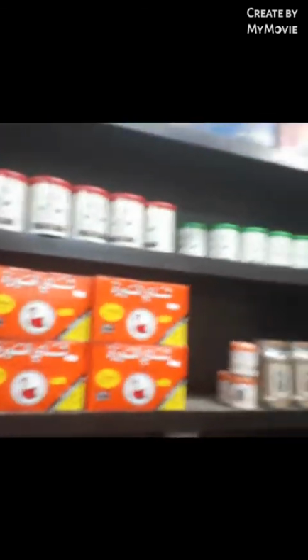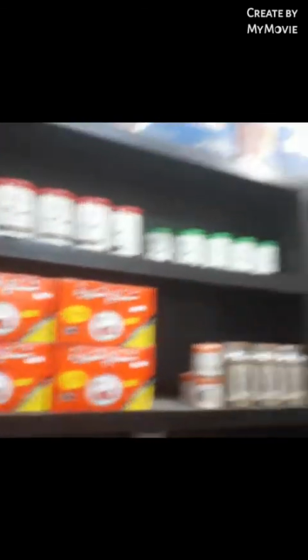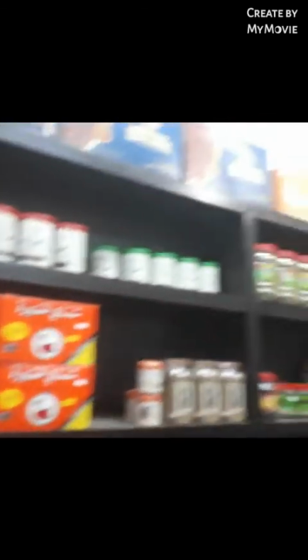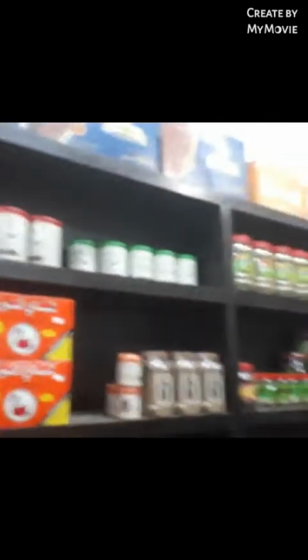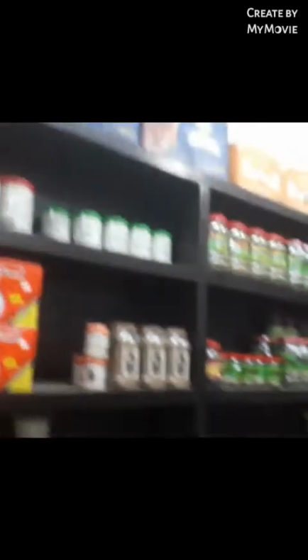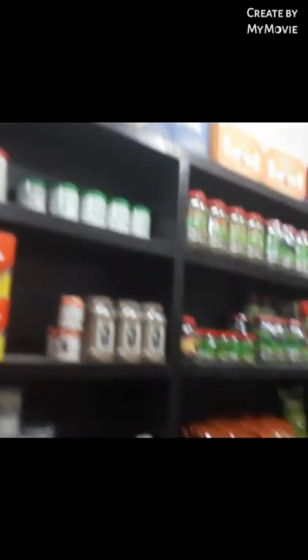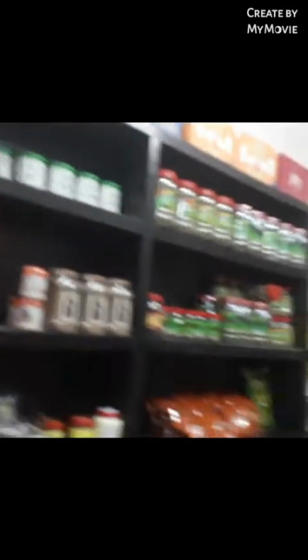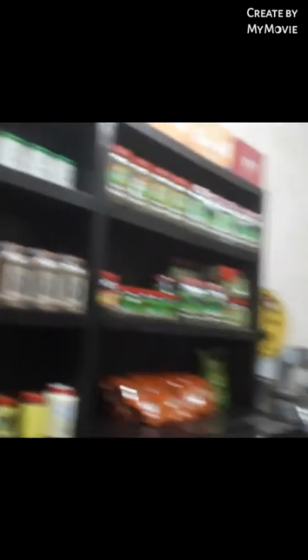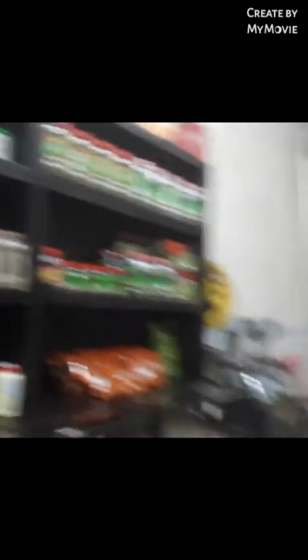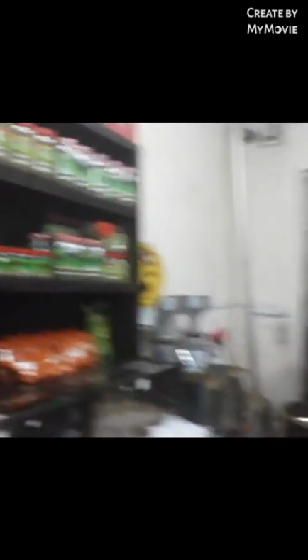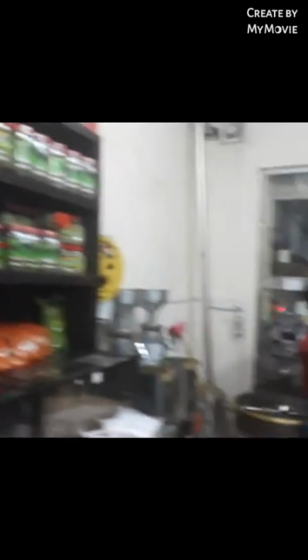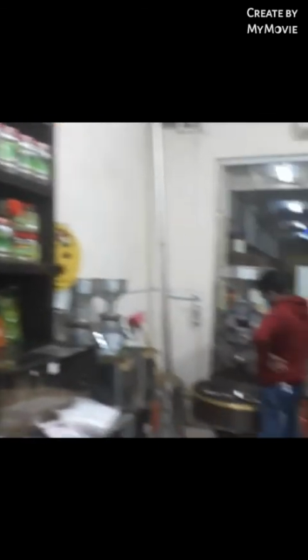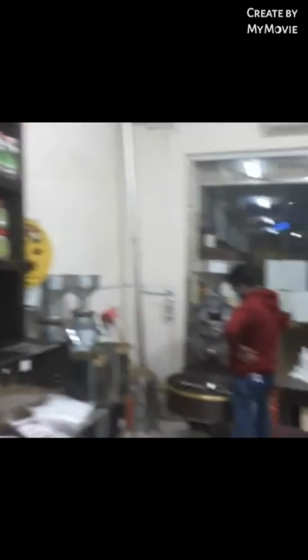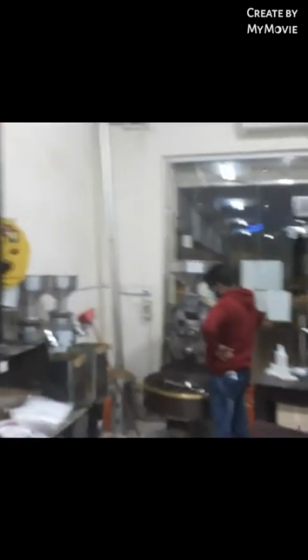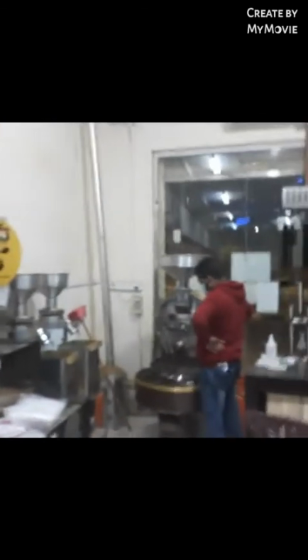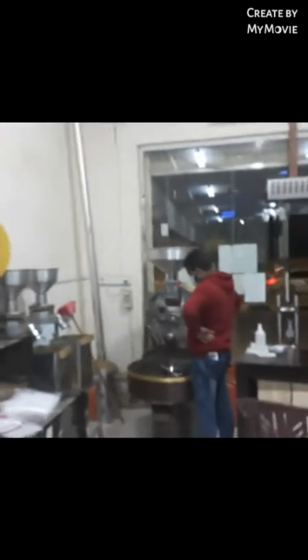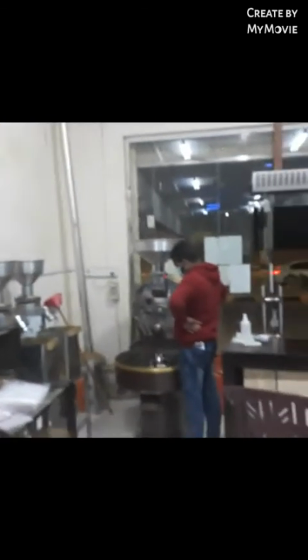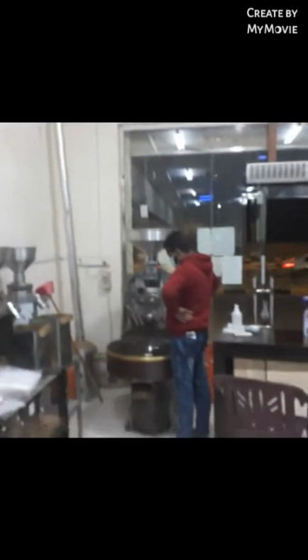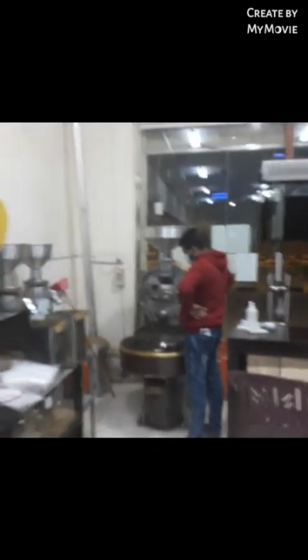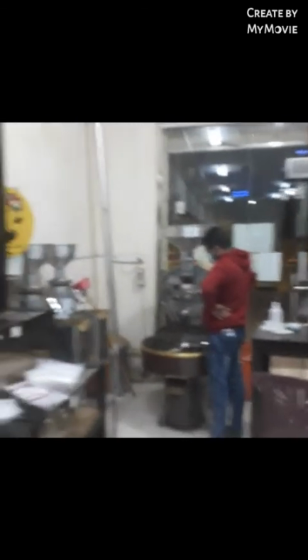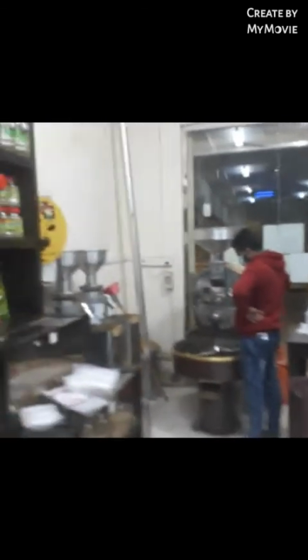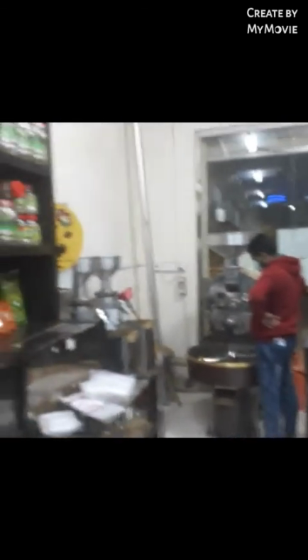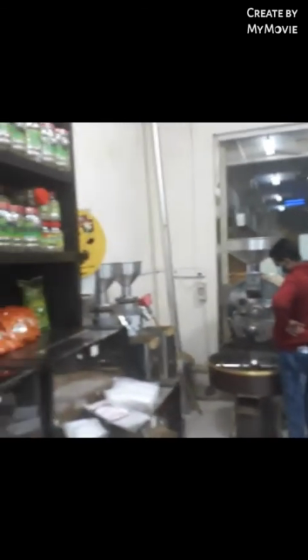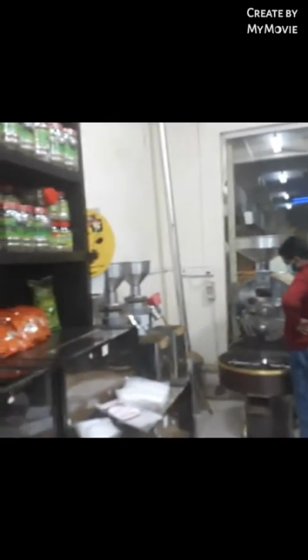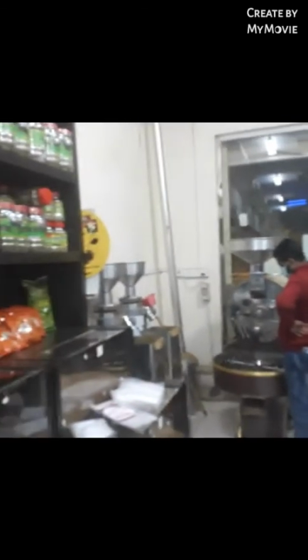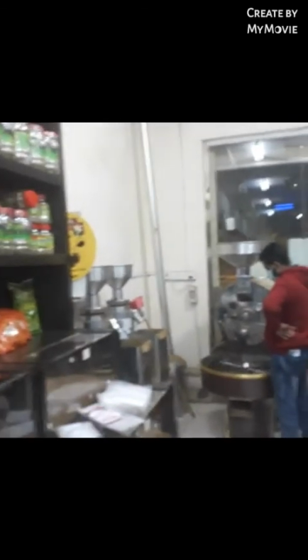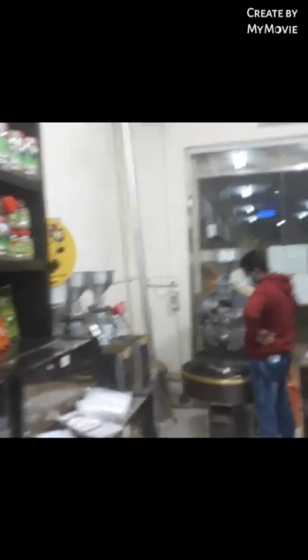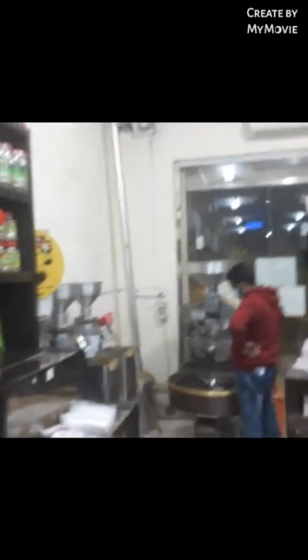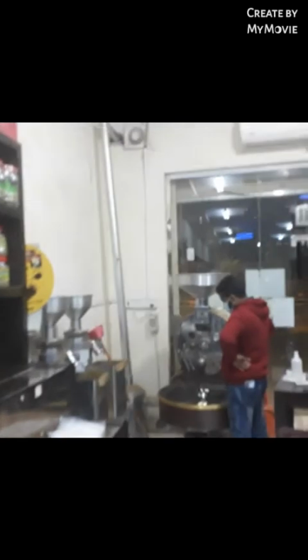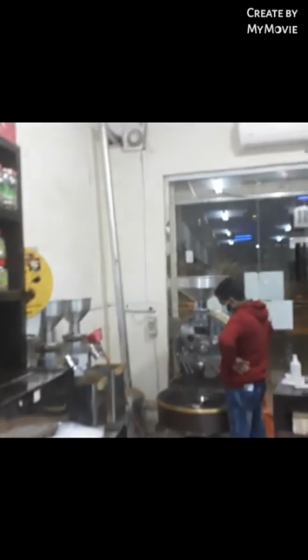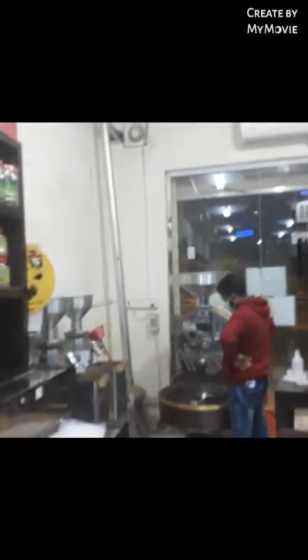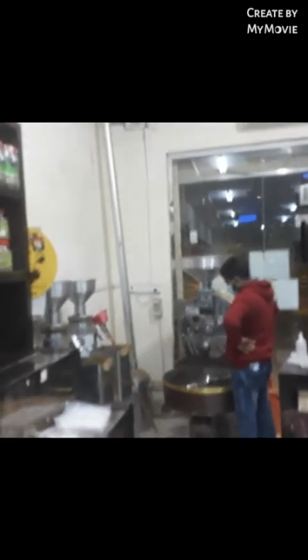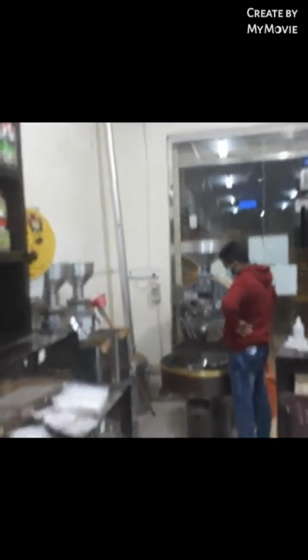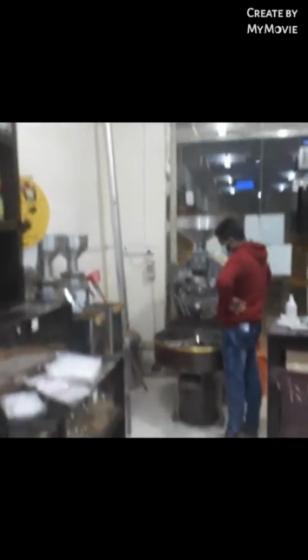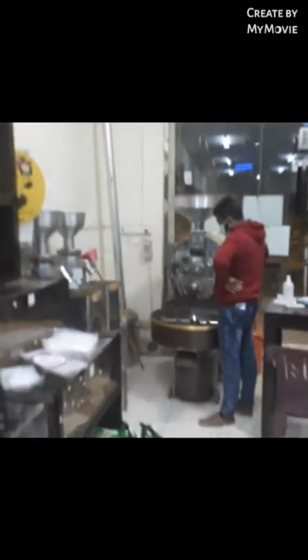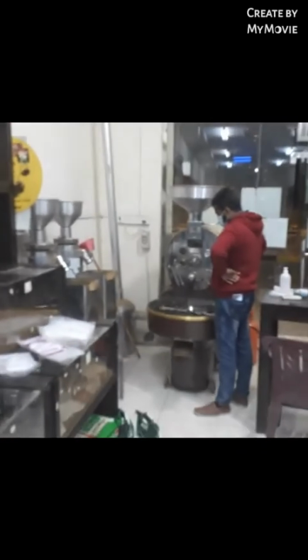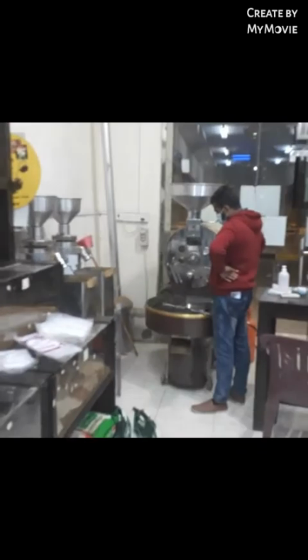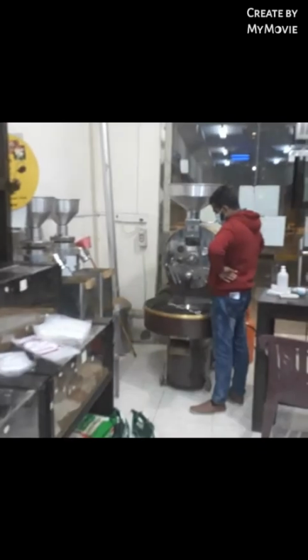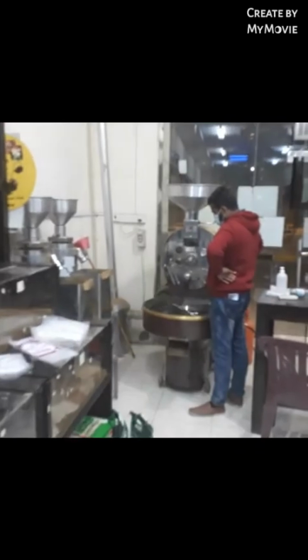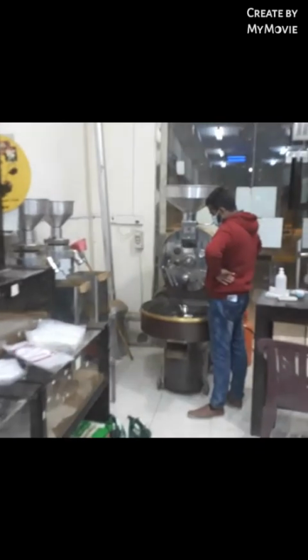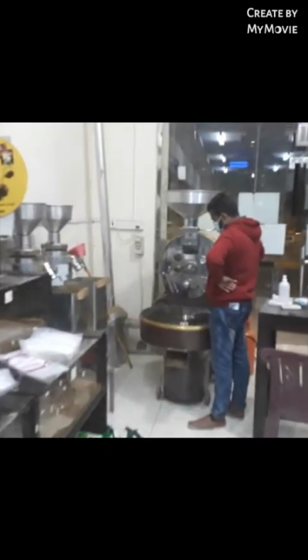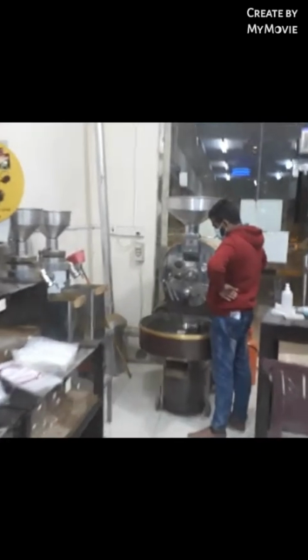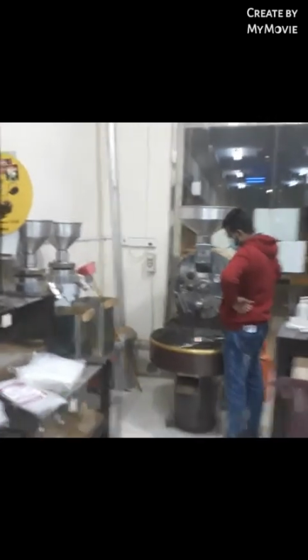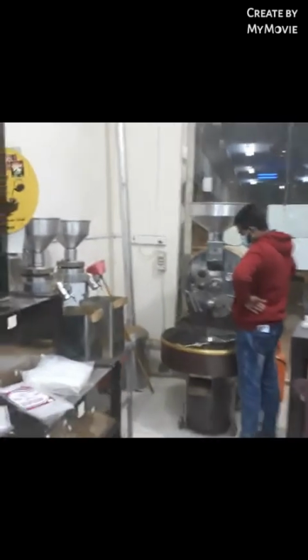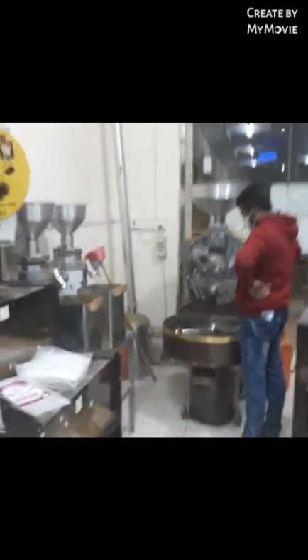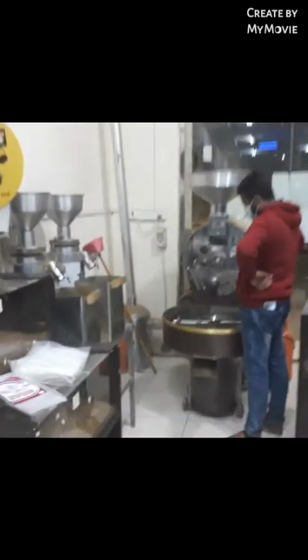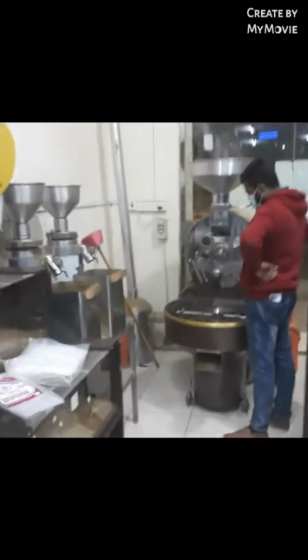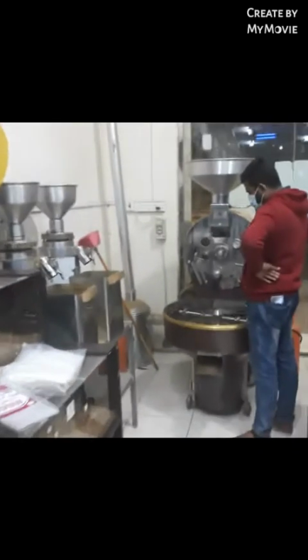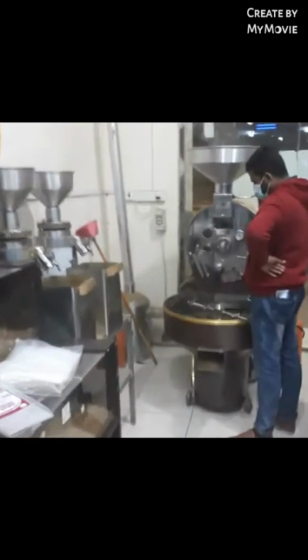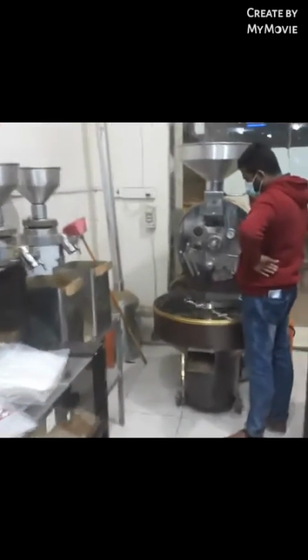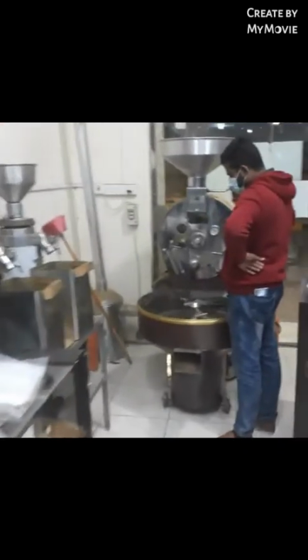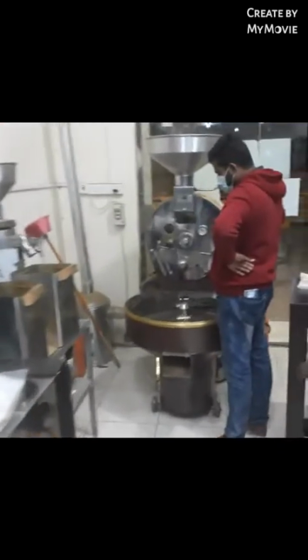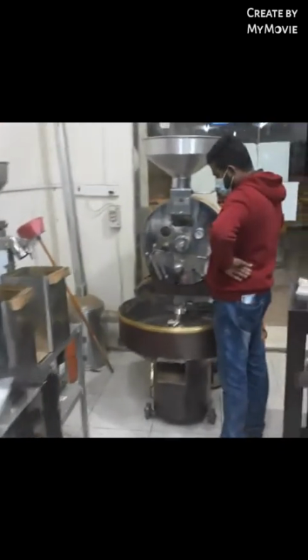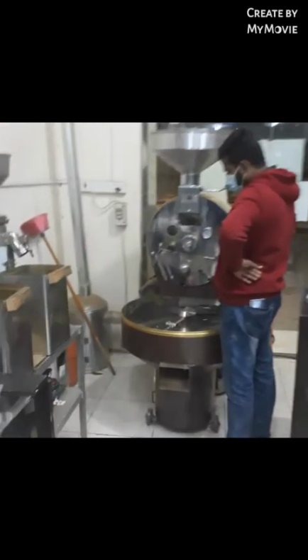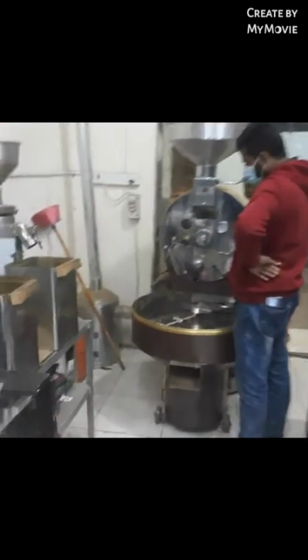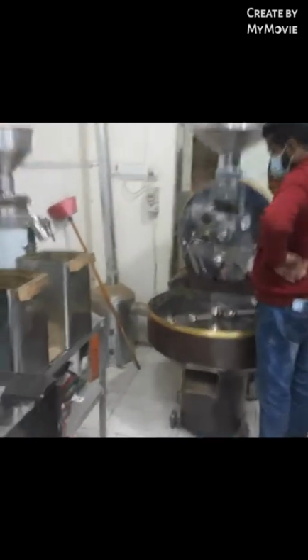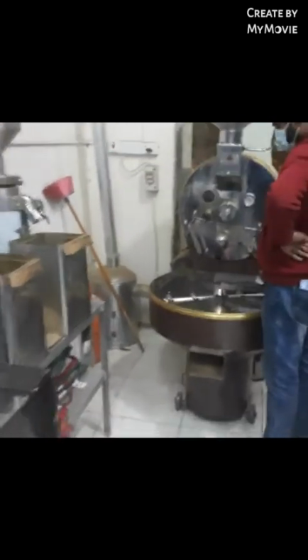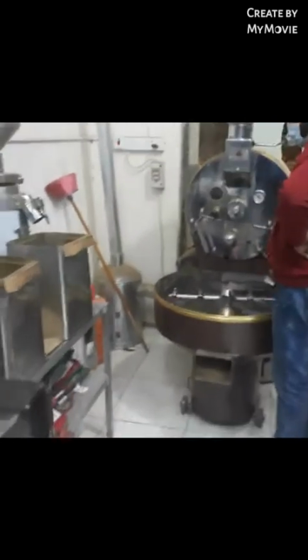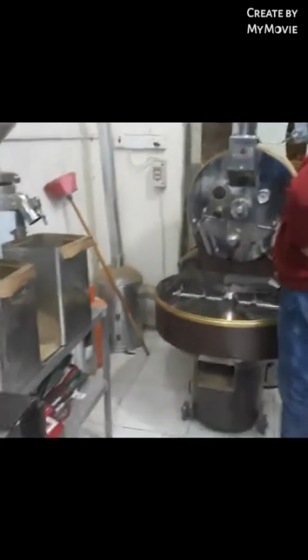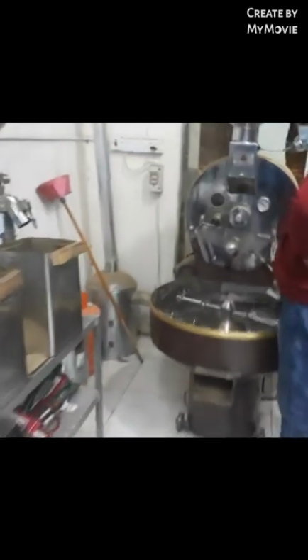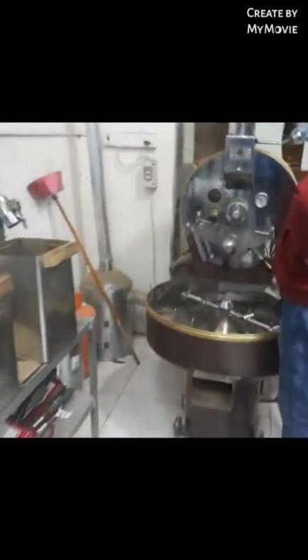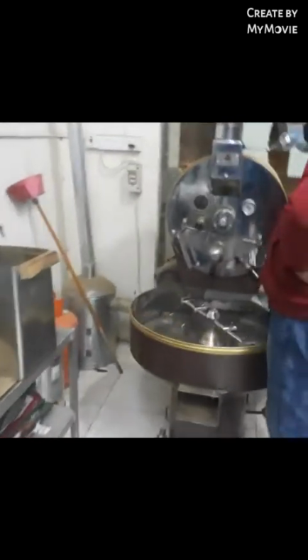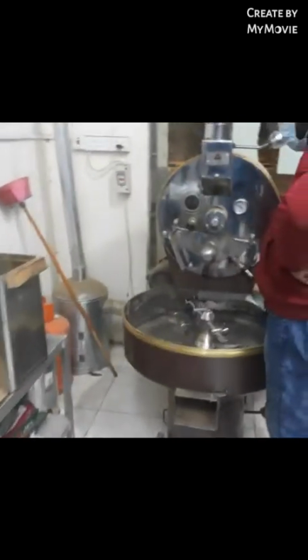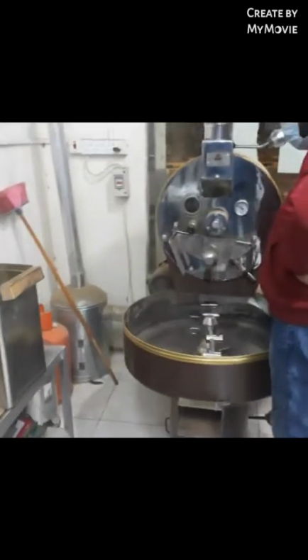This is a coffee machine. I have a coffee machine.